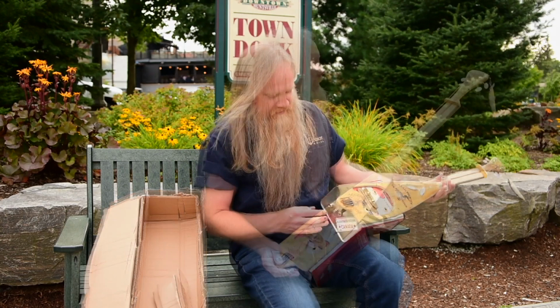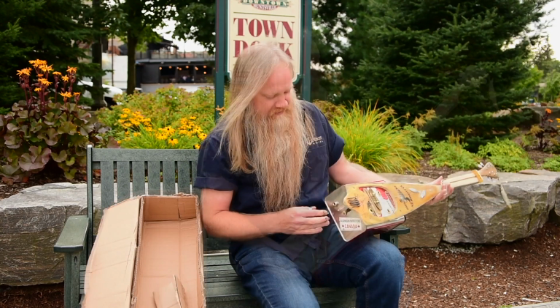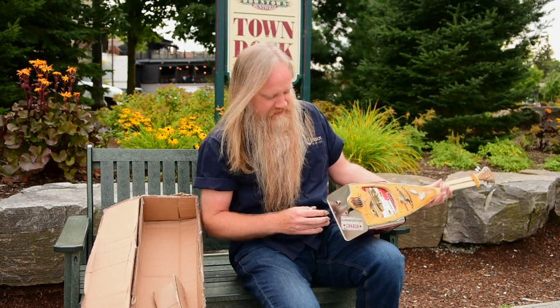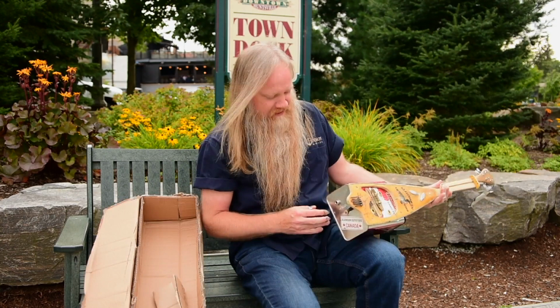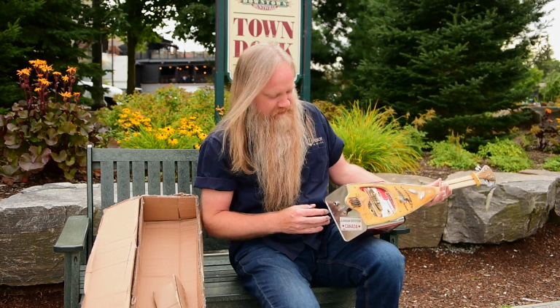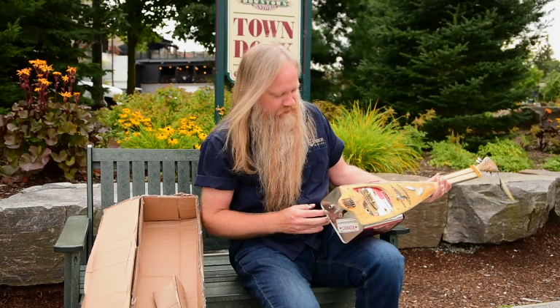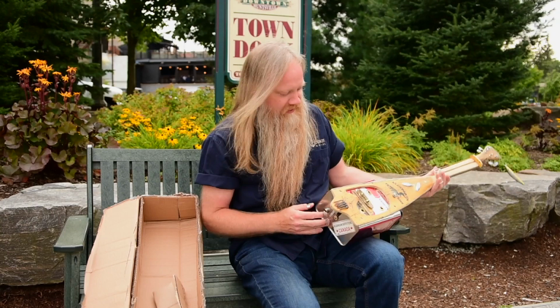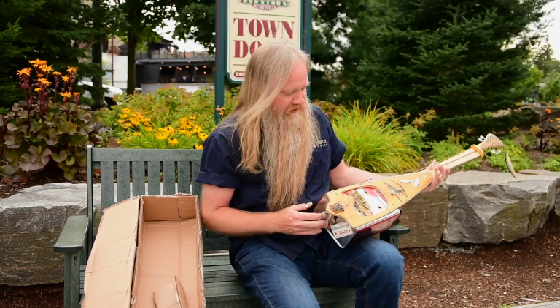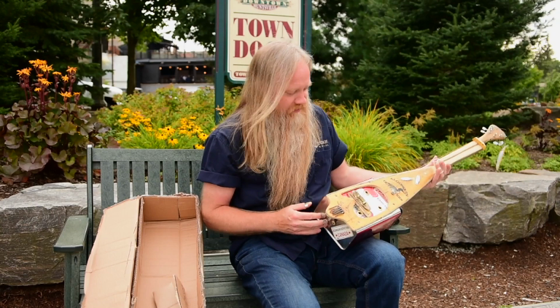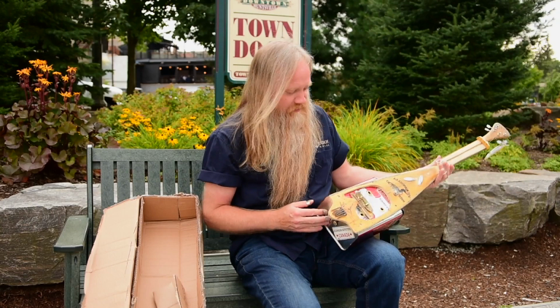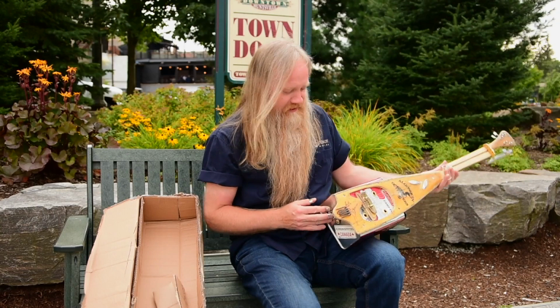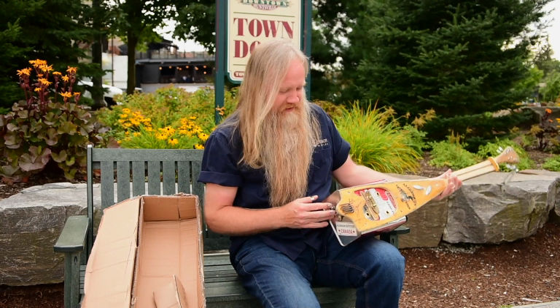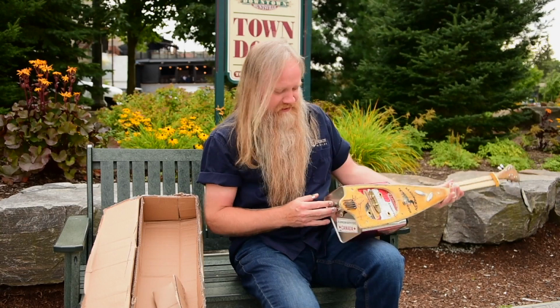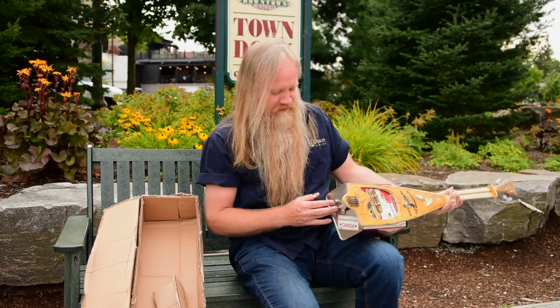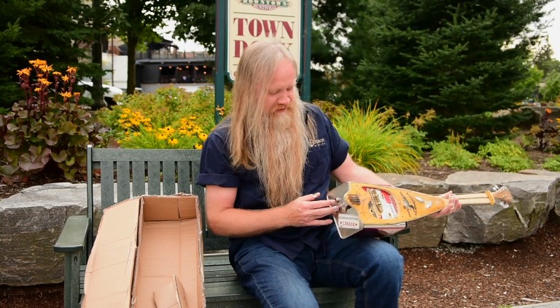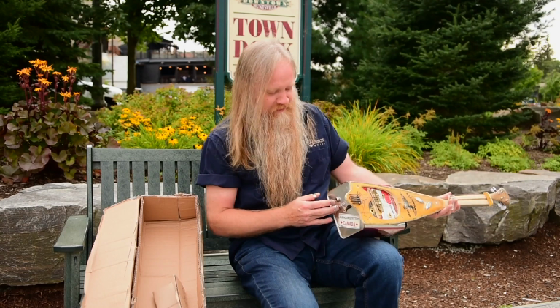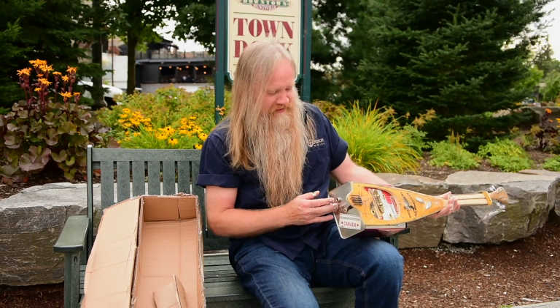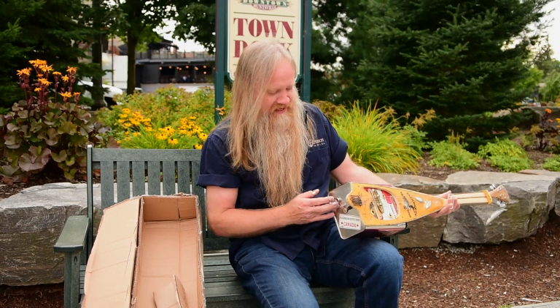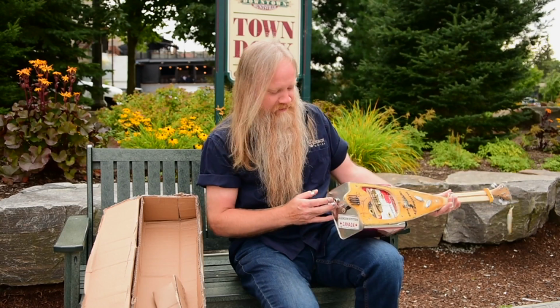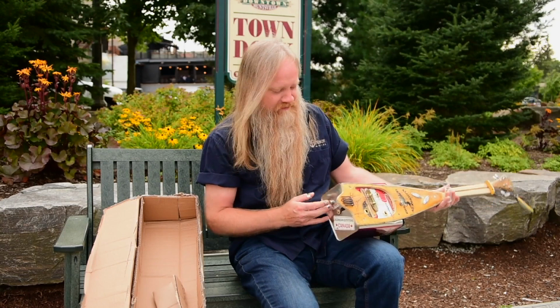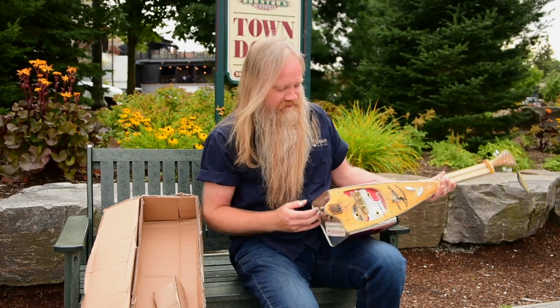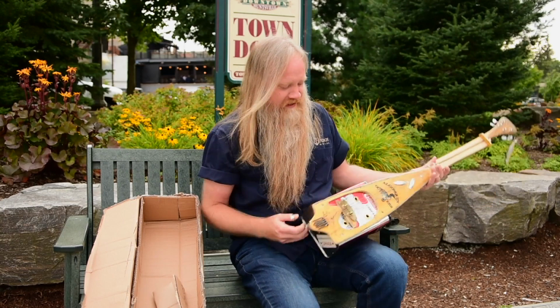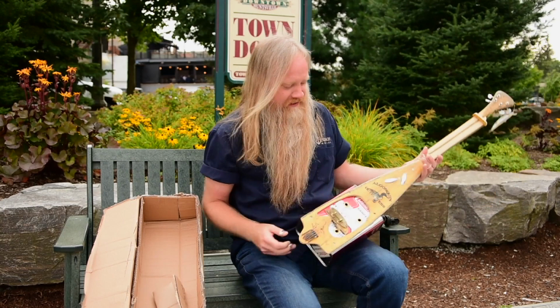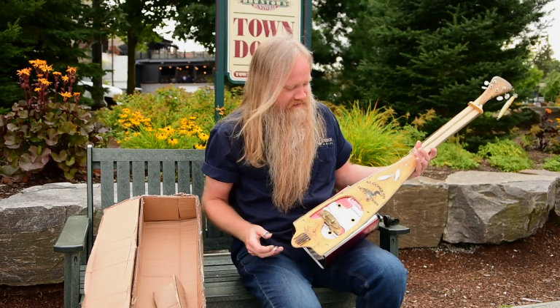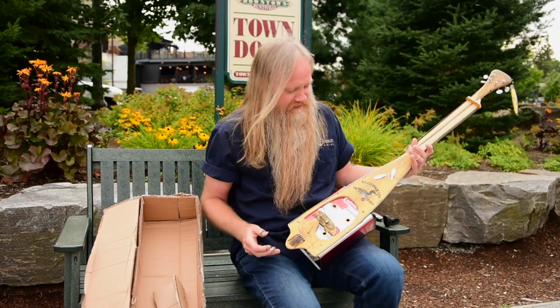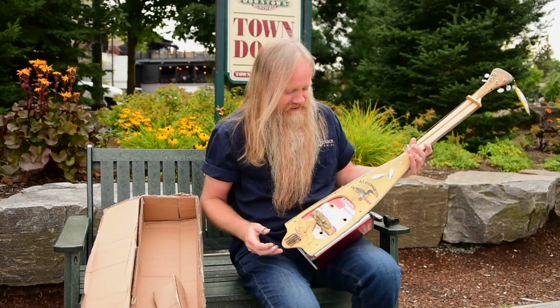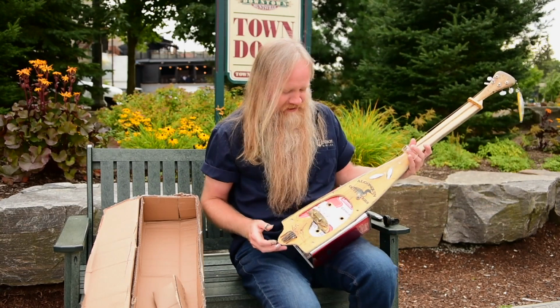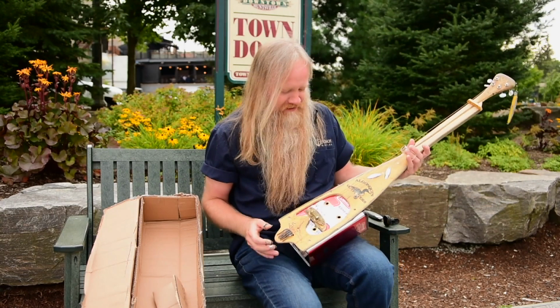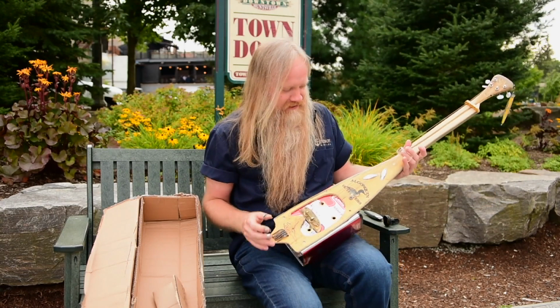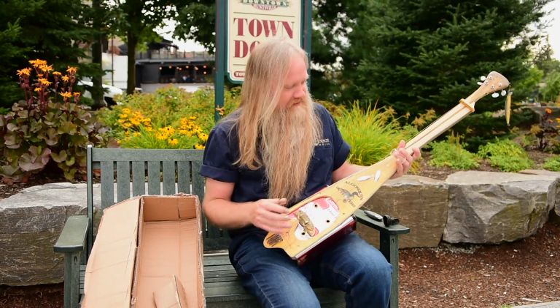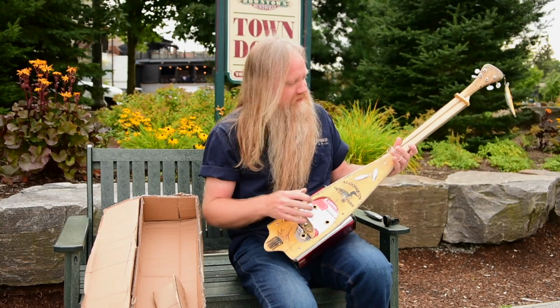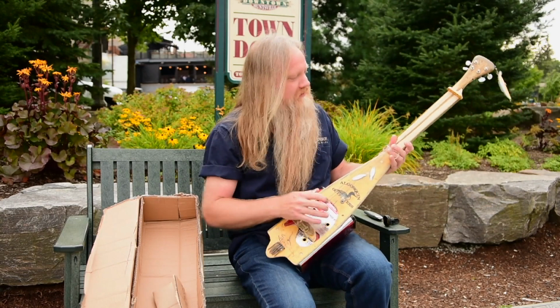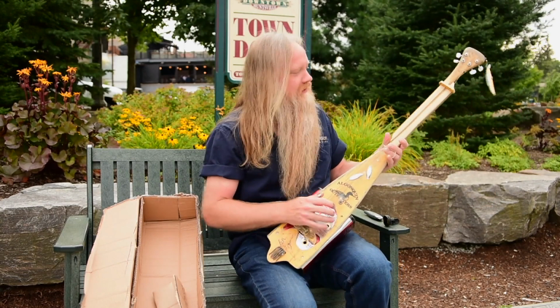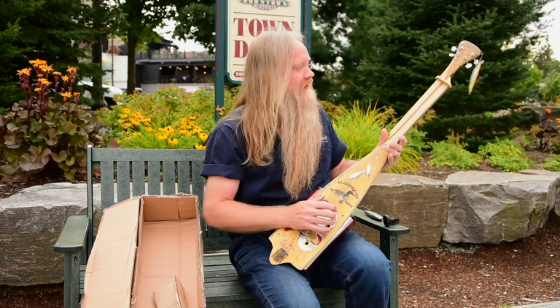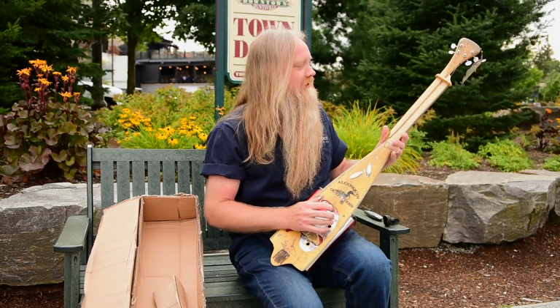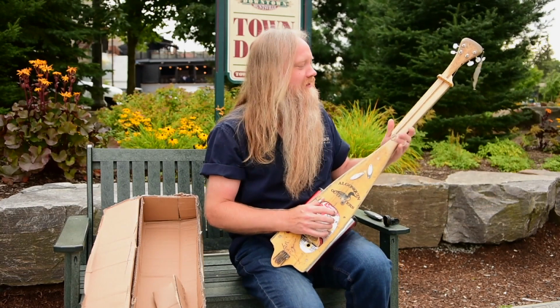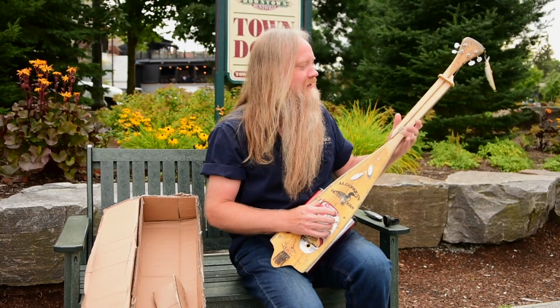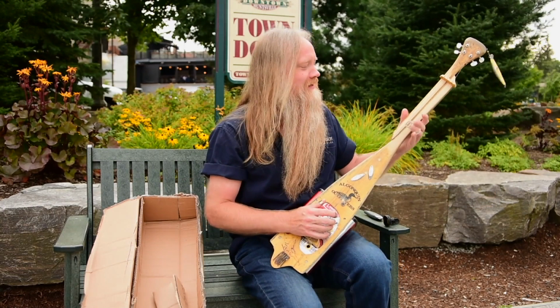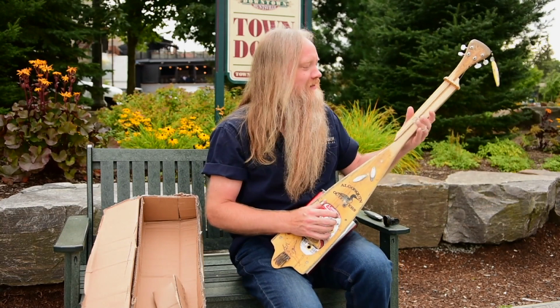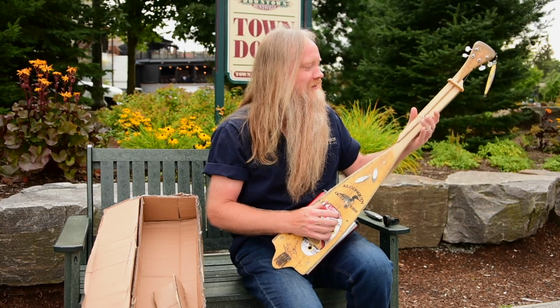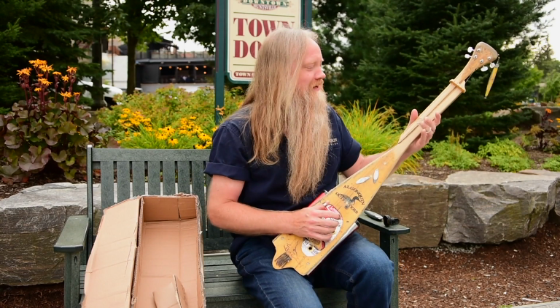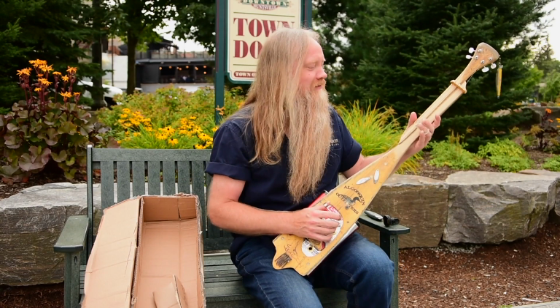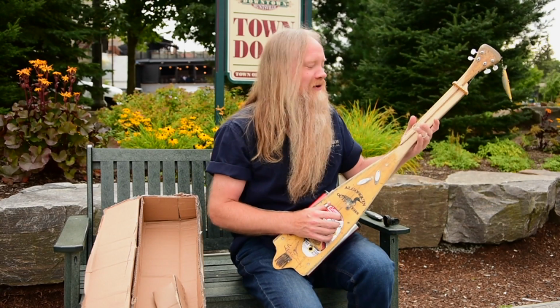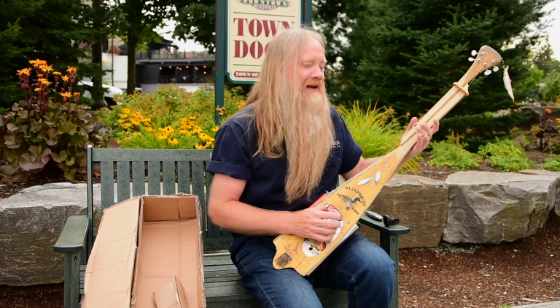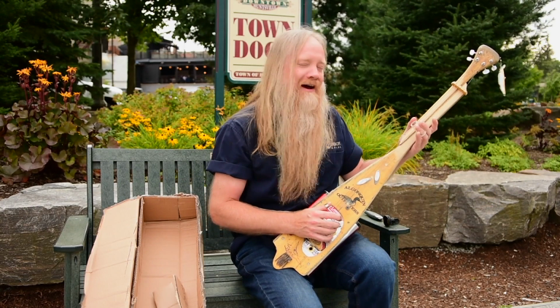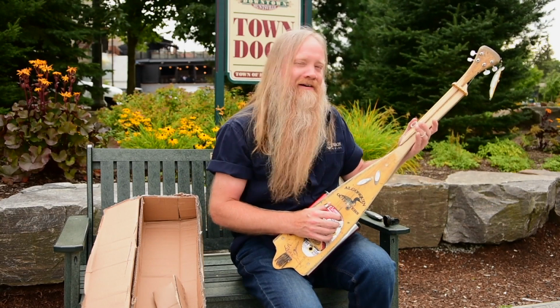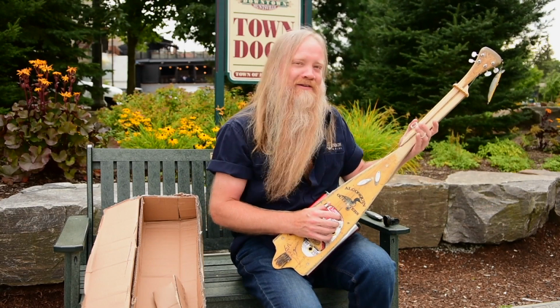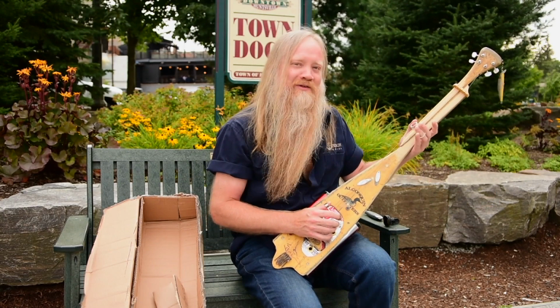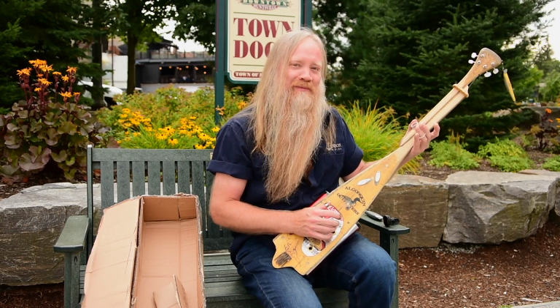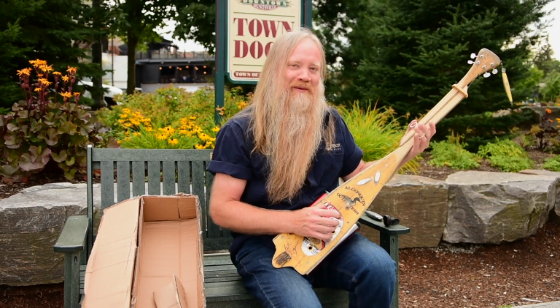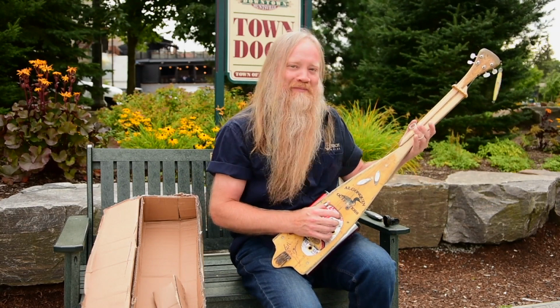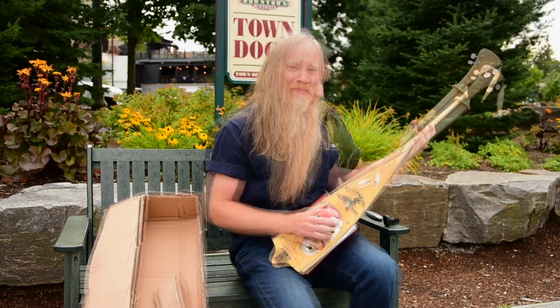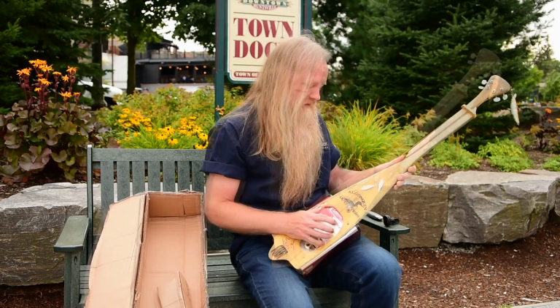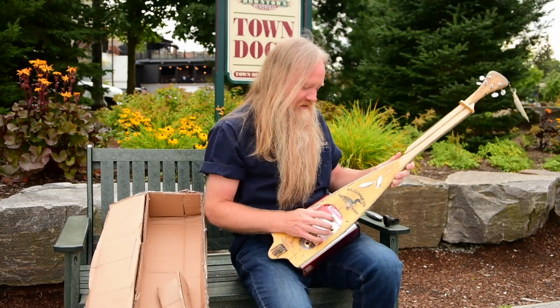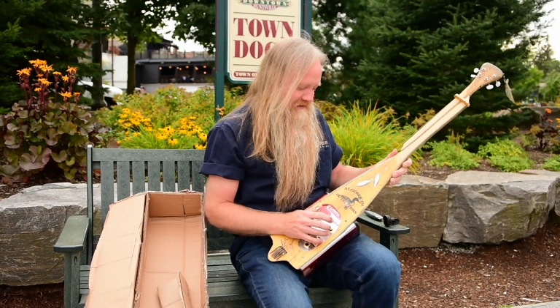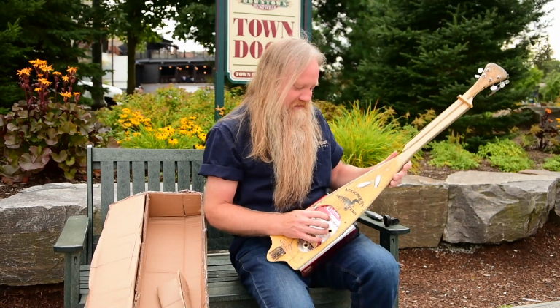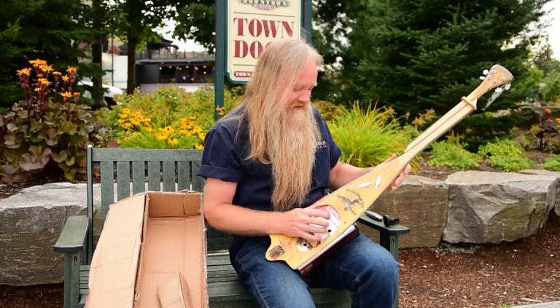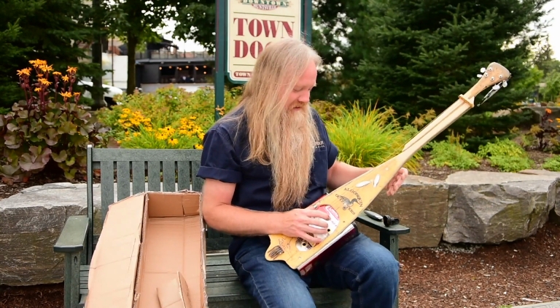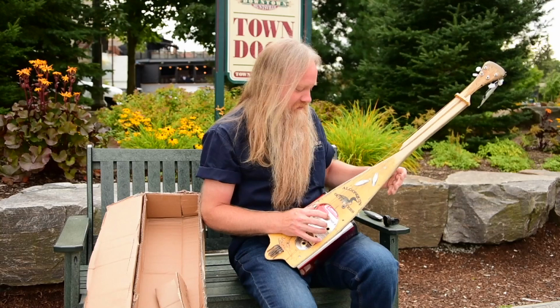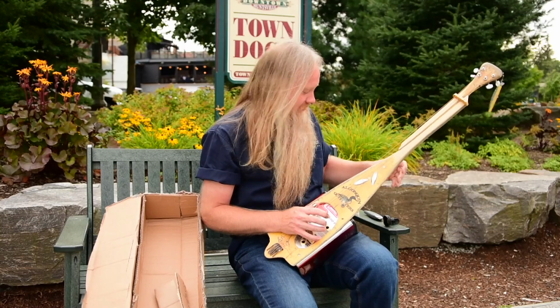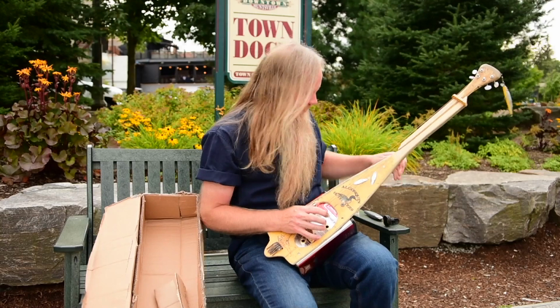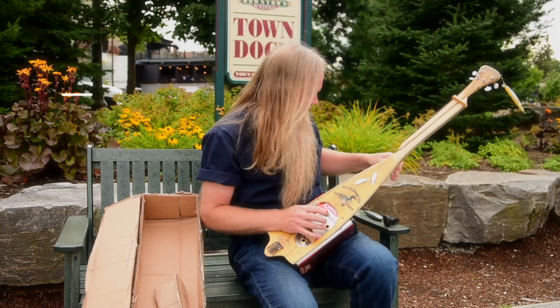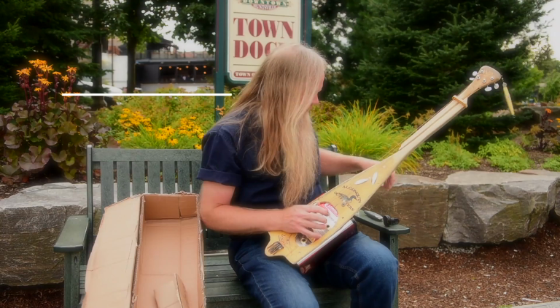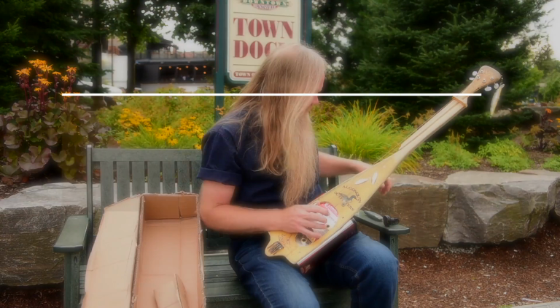It's got a pickup in it so it can be amplified. I think it needs it — it's not a very loud instrument, but let's see how it sounds.